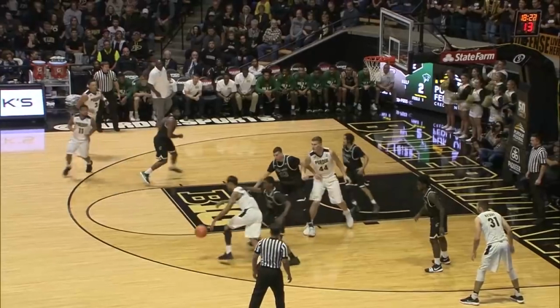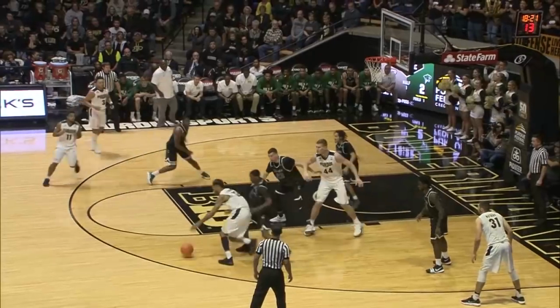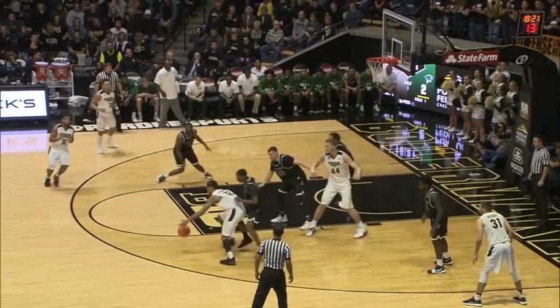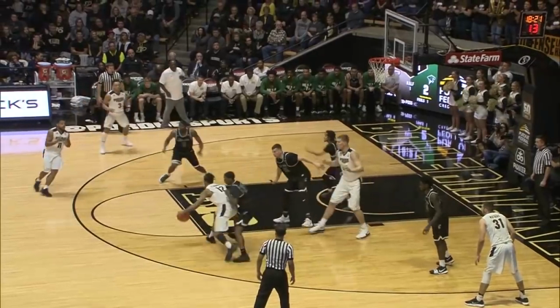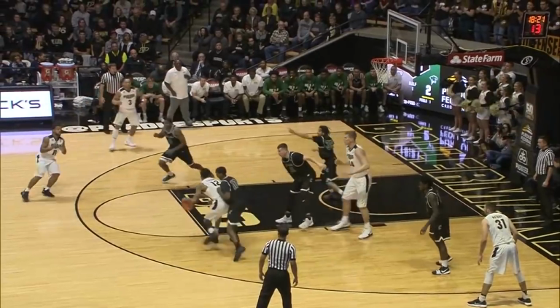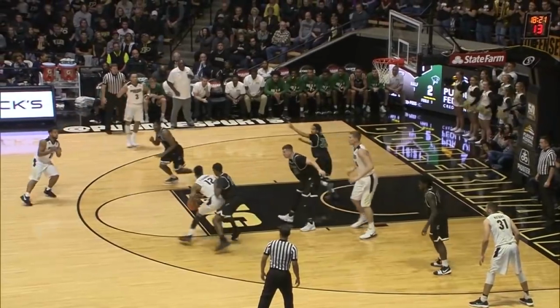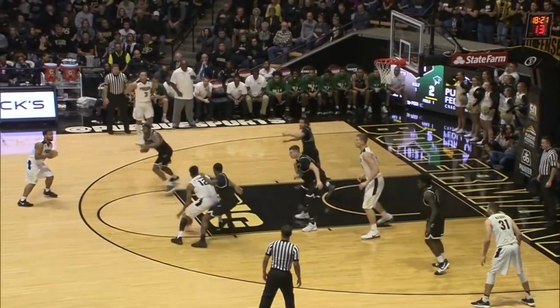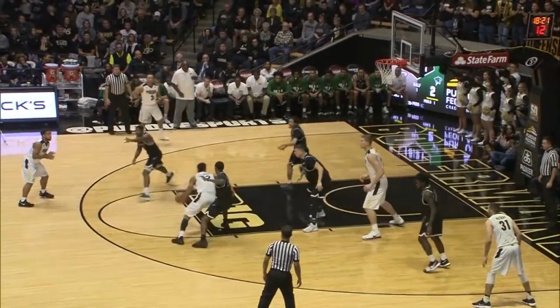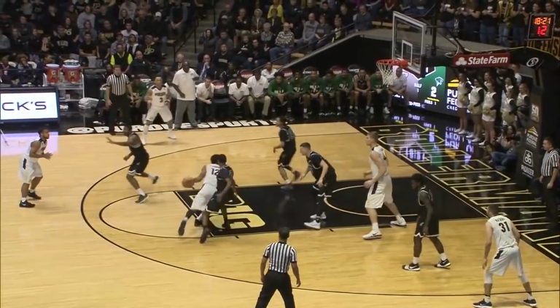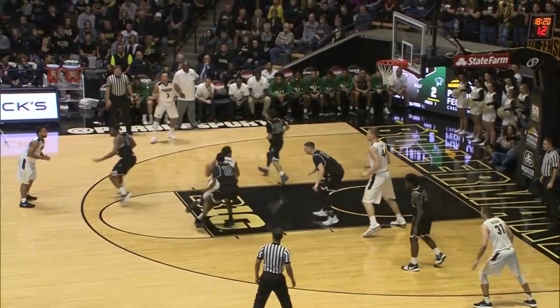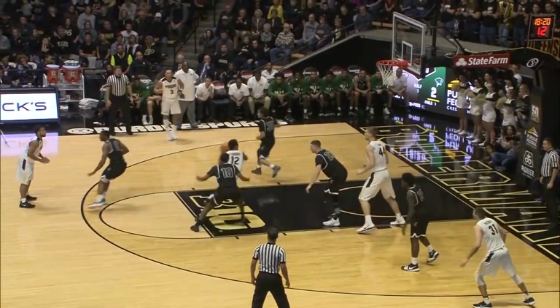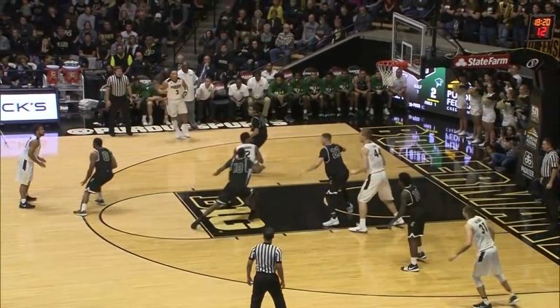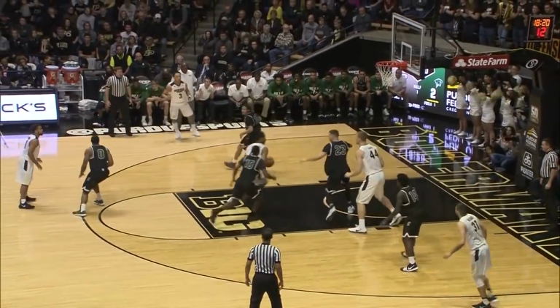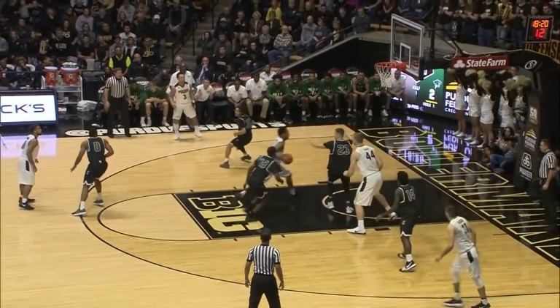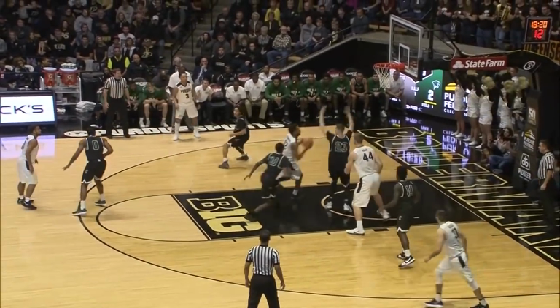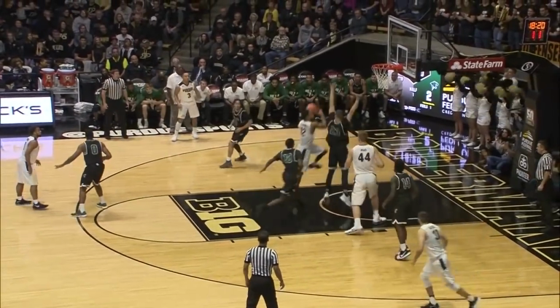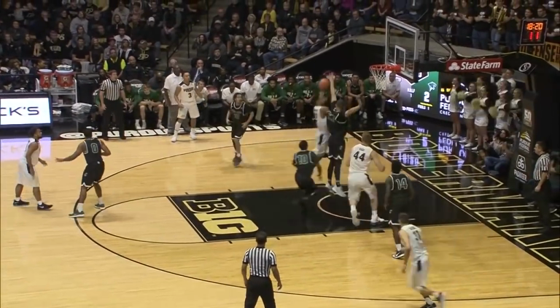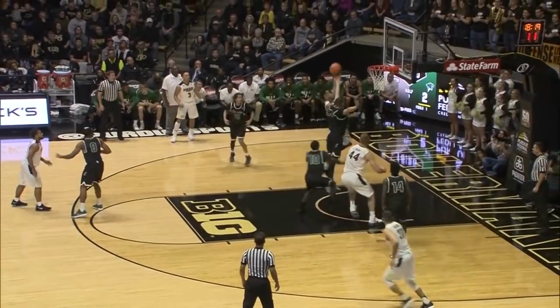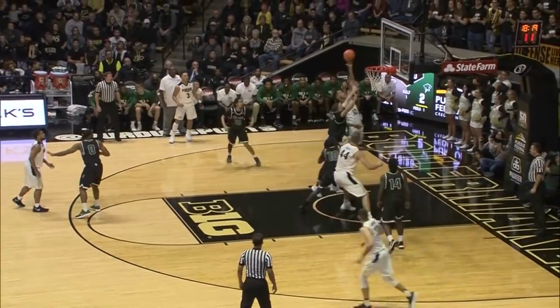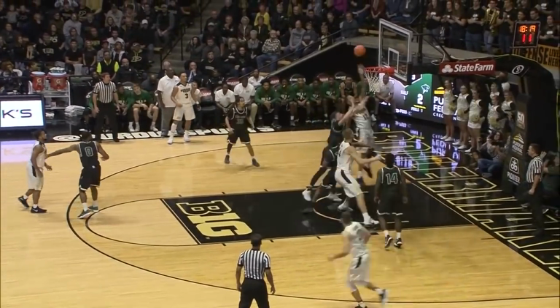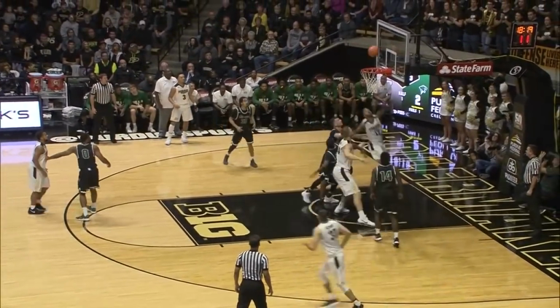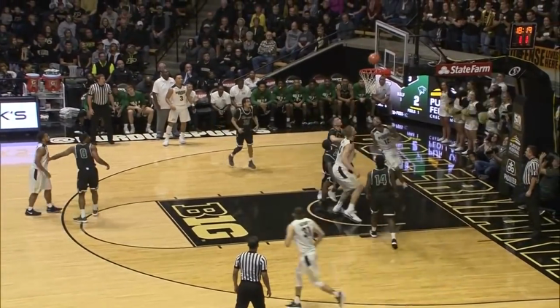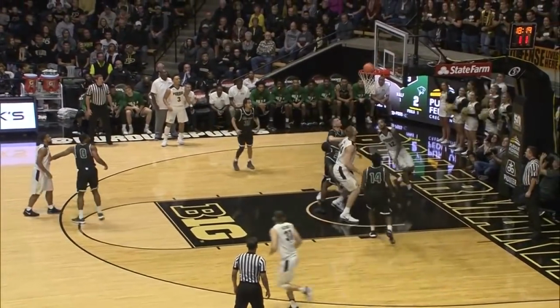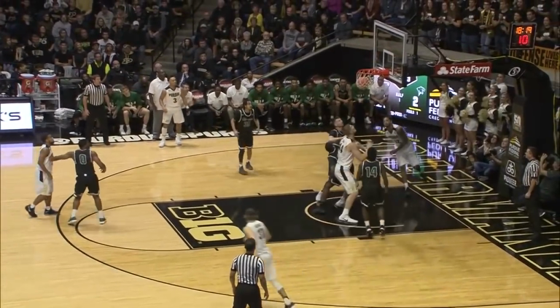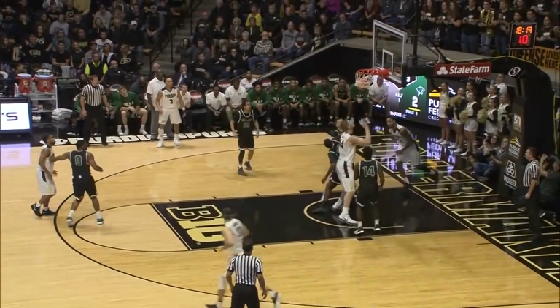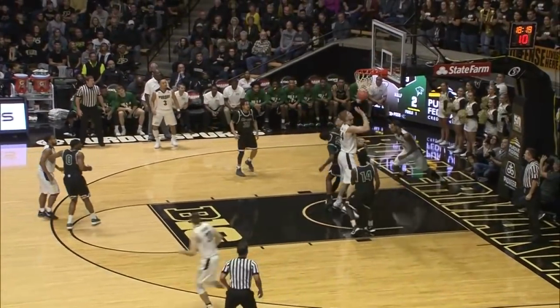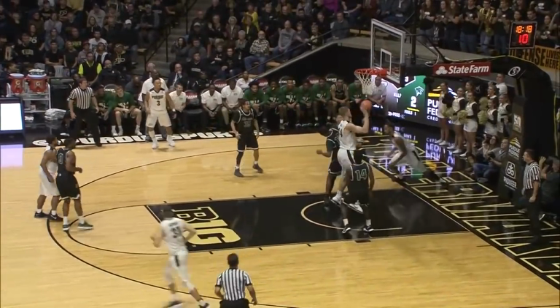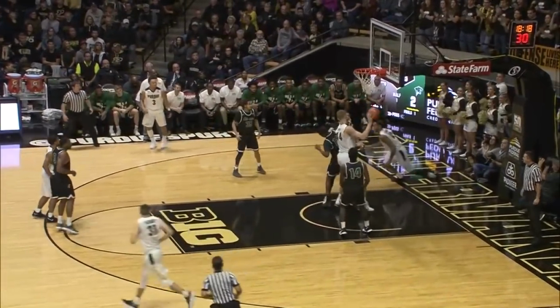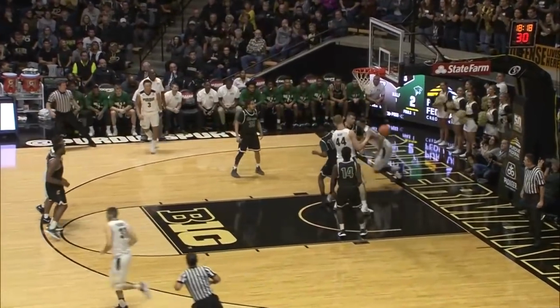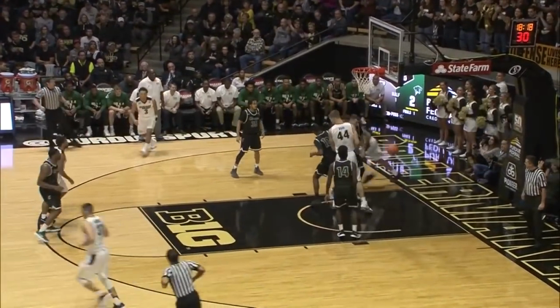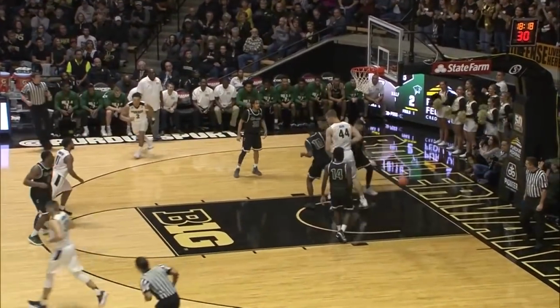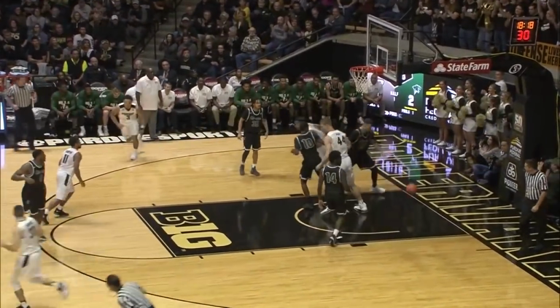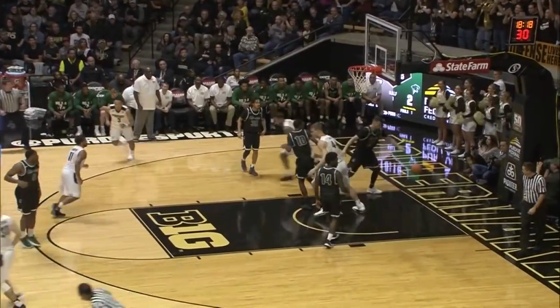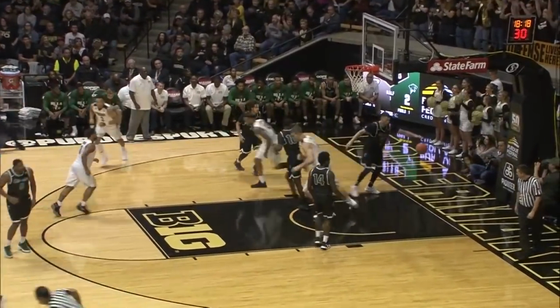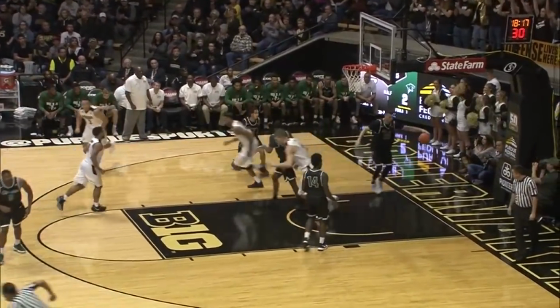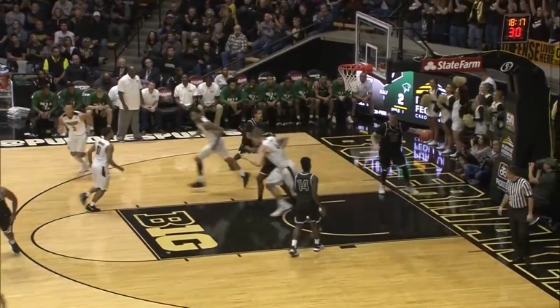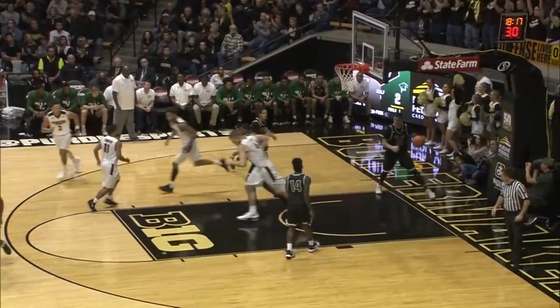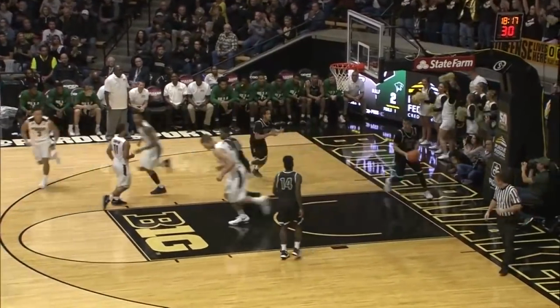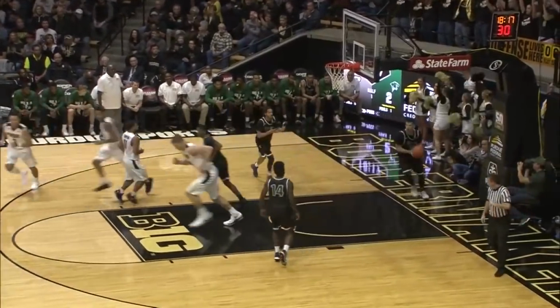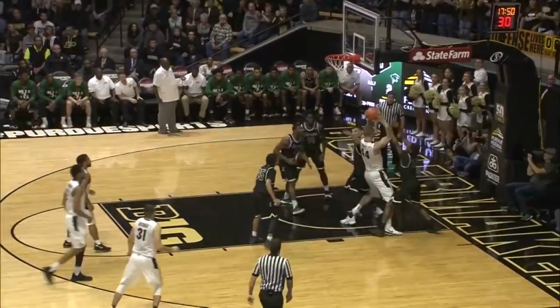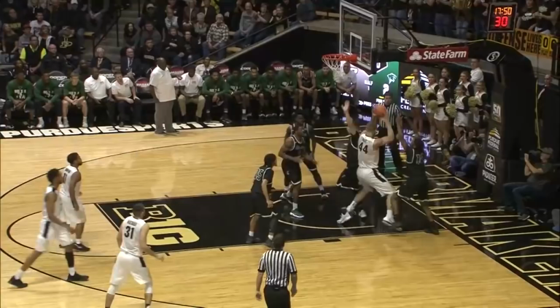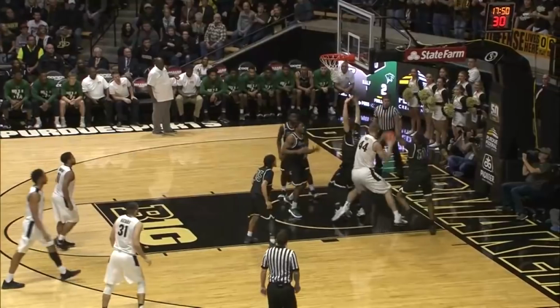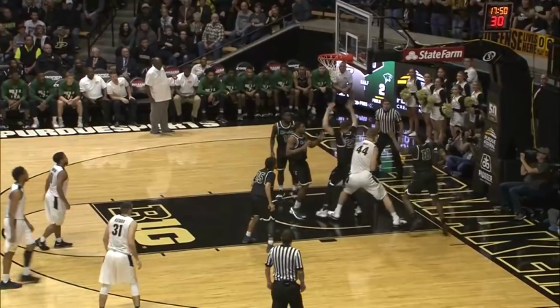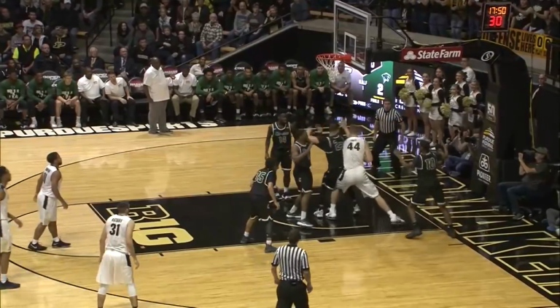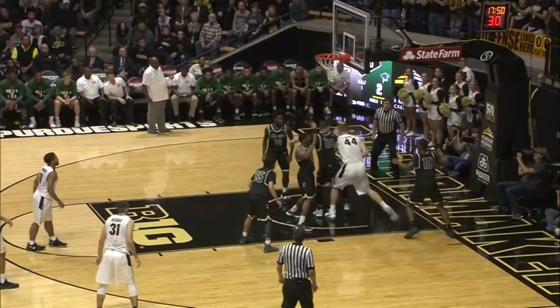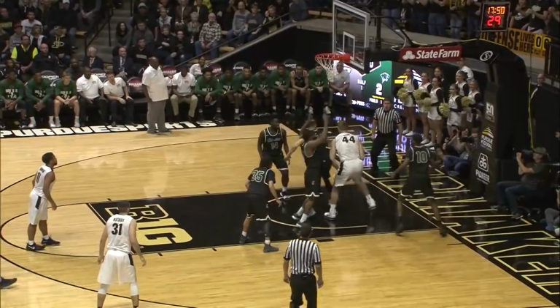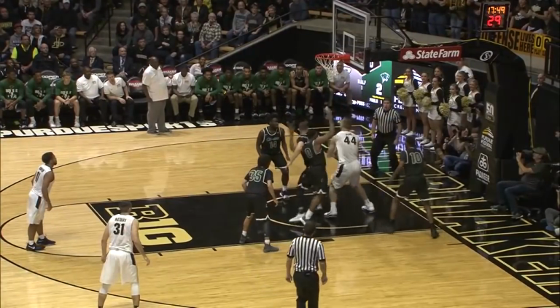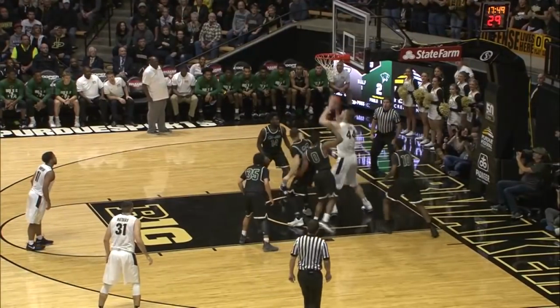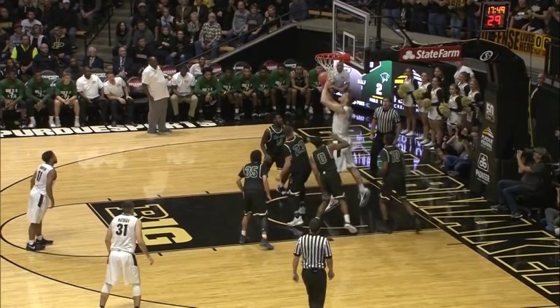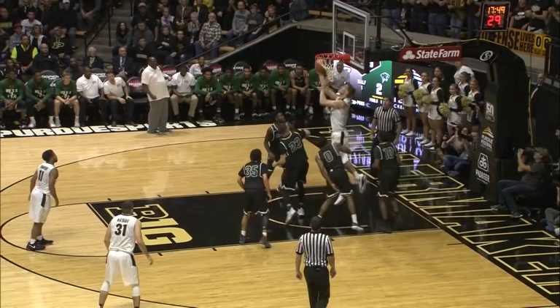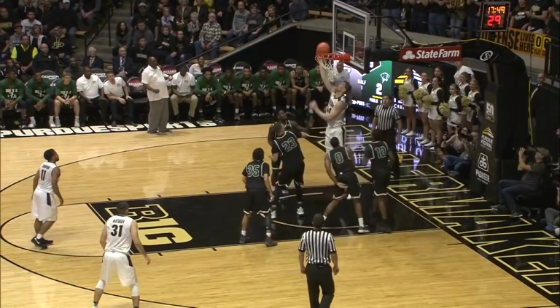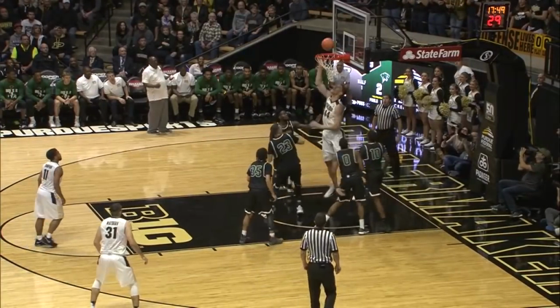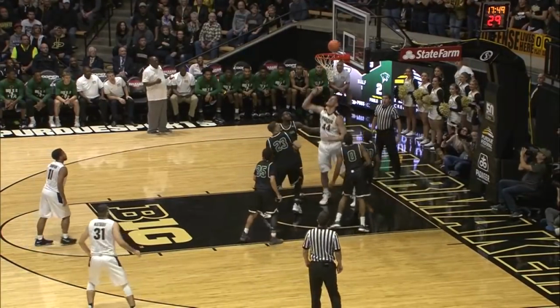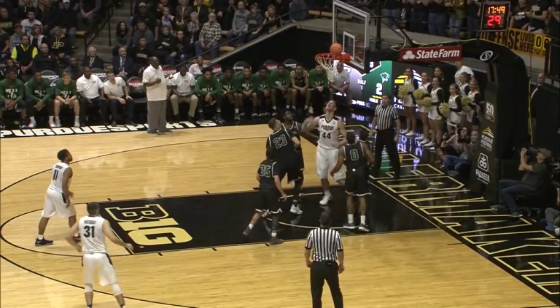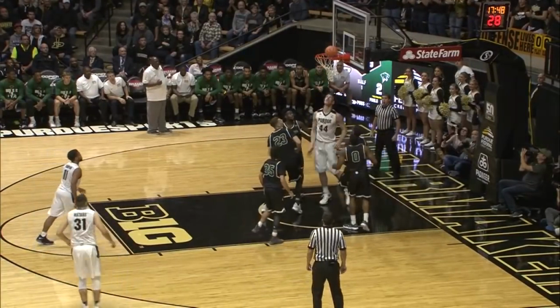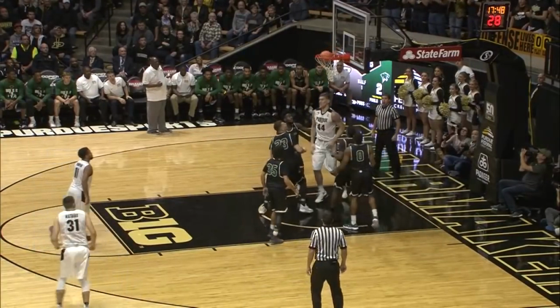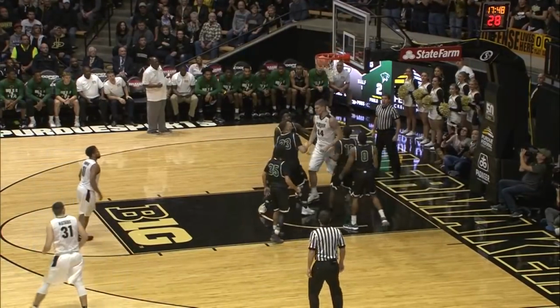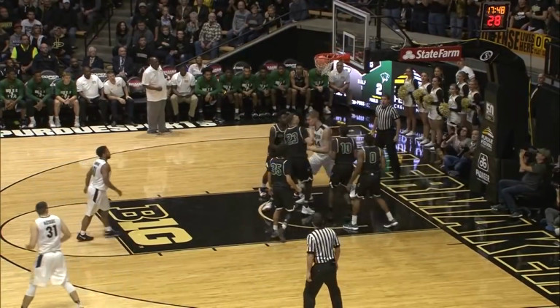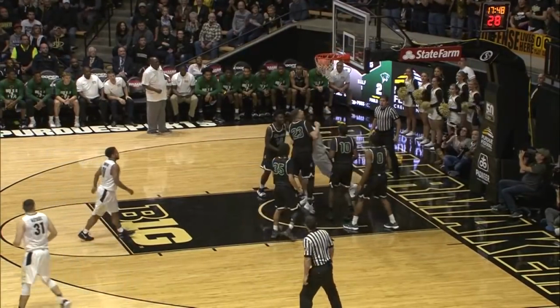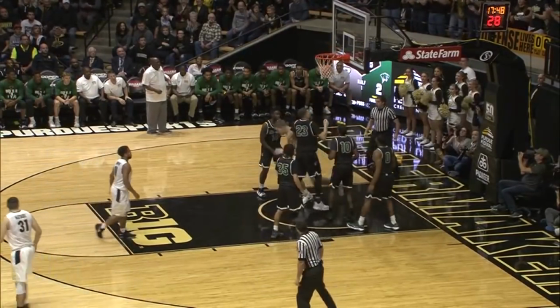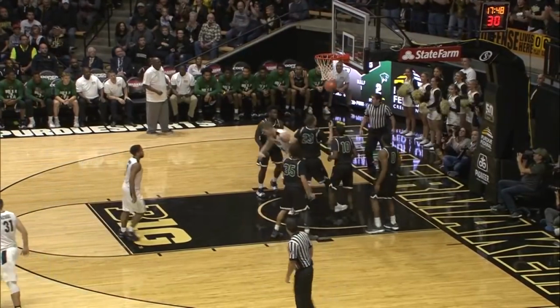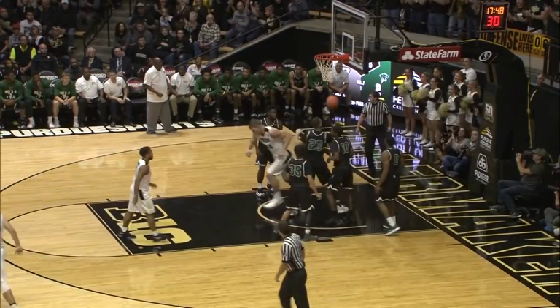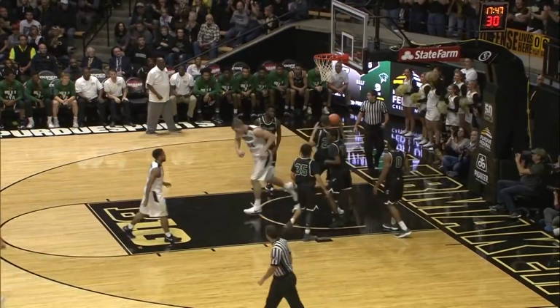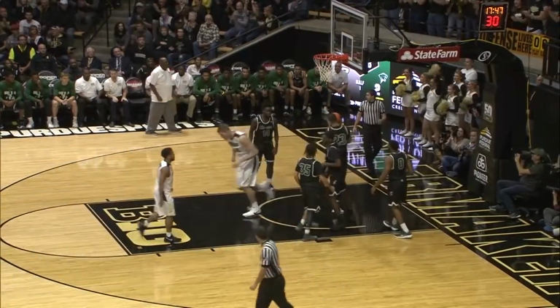Bounces, dribbles down the lane, drives with a left-handed shot, scores as he banks it in. Haas rebounded and put it in.